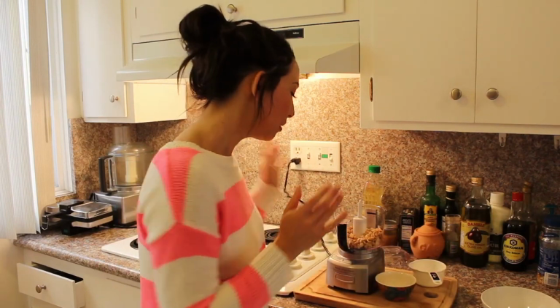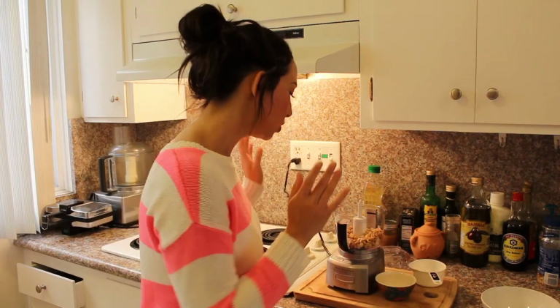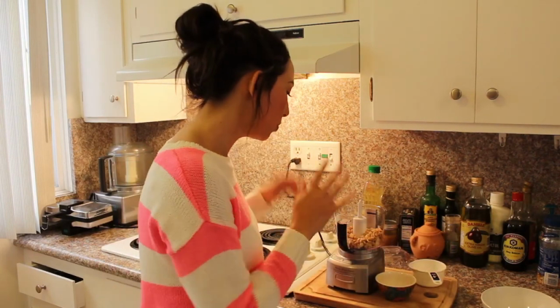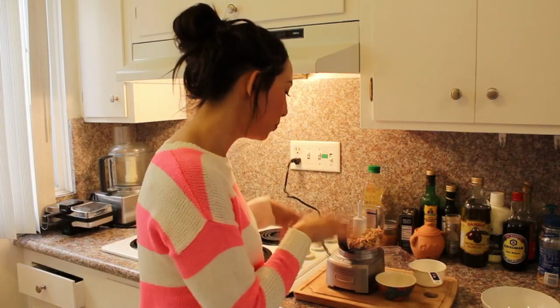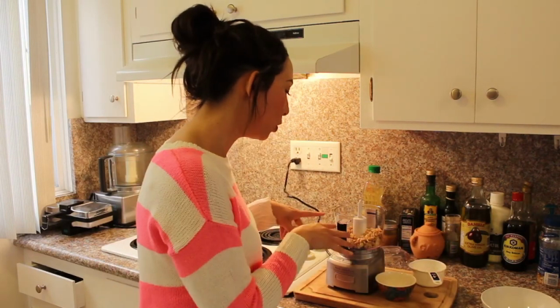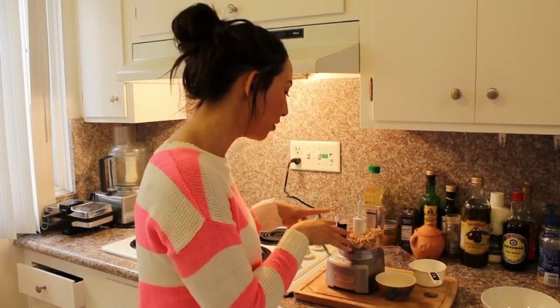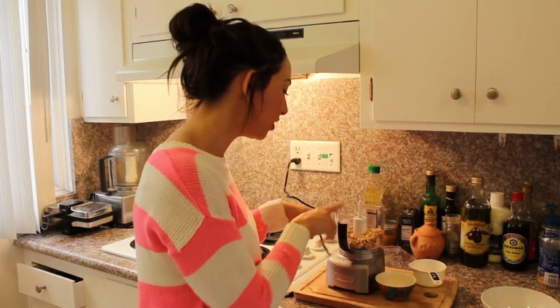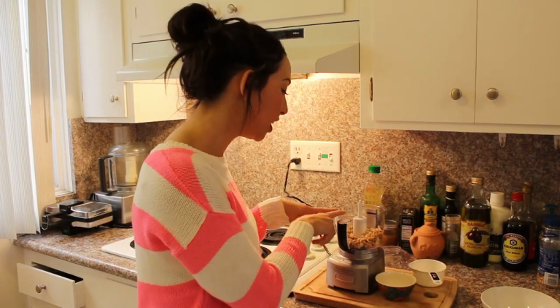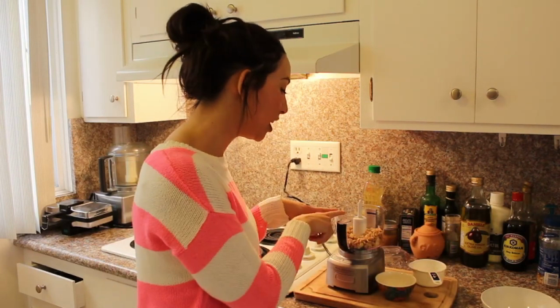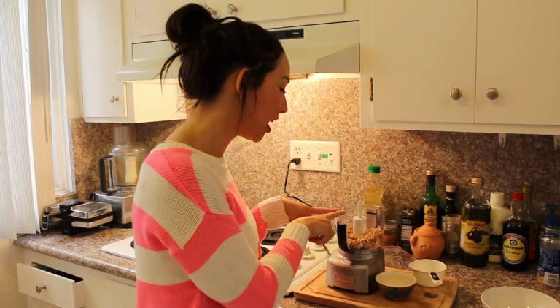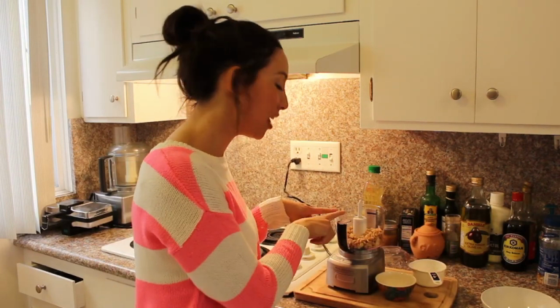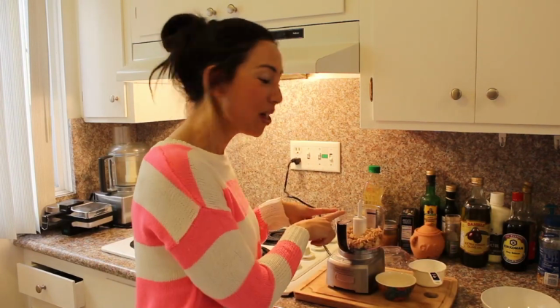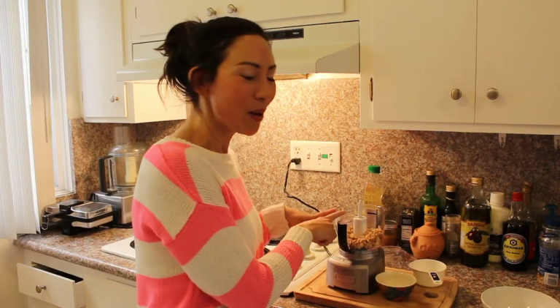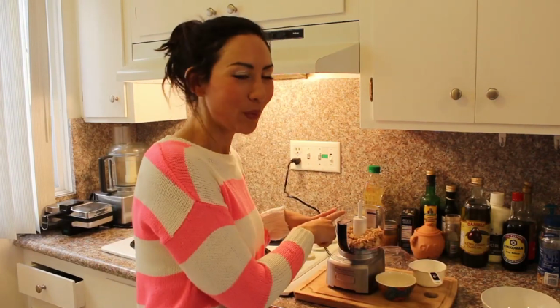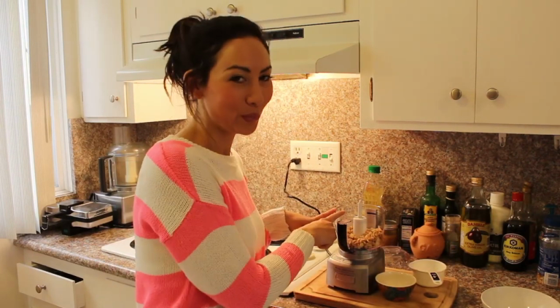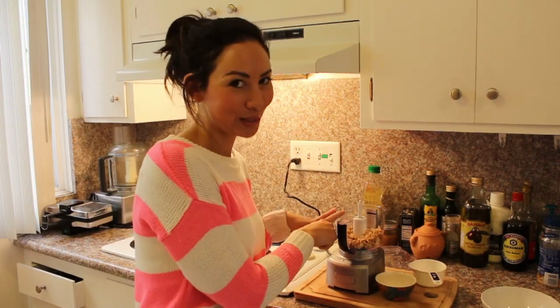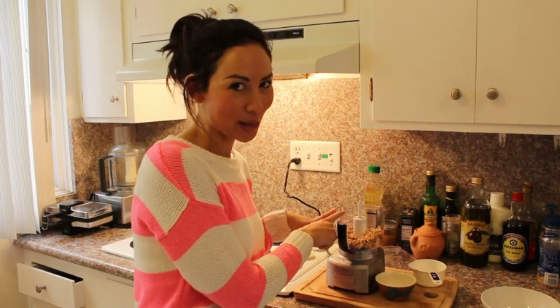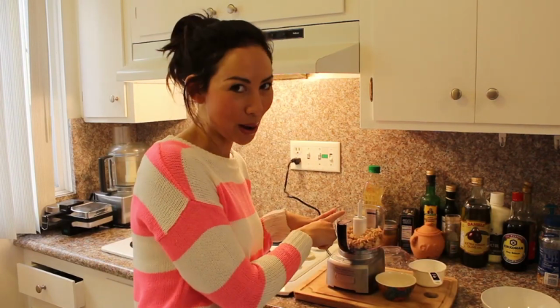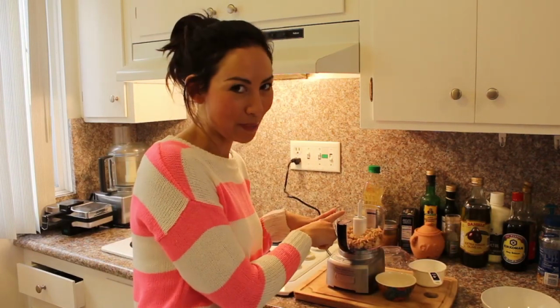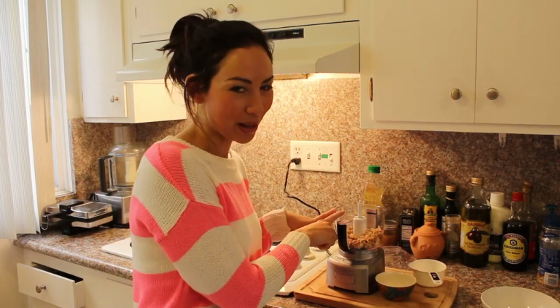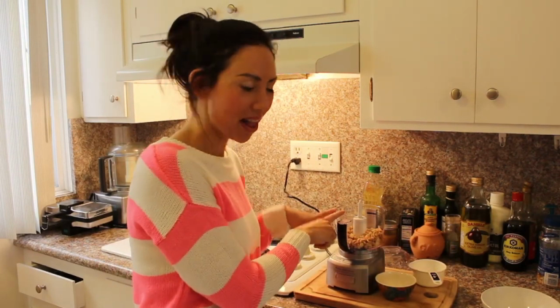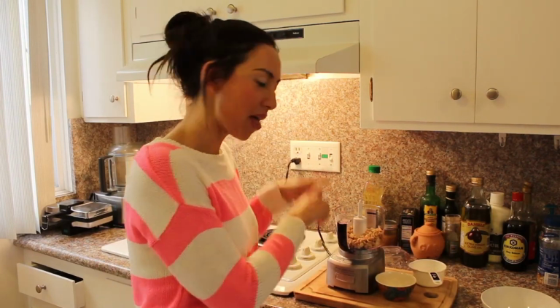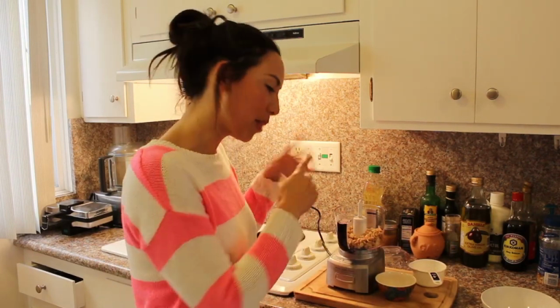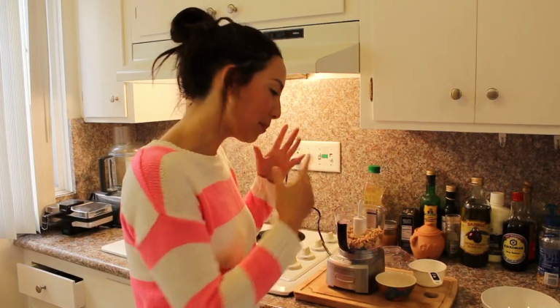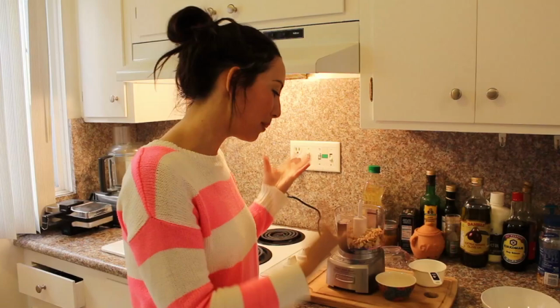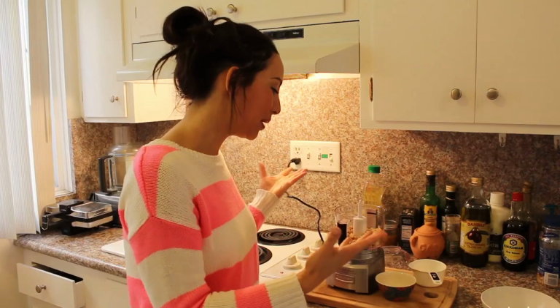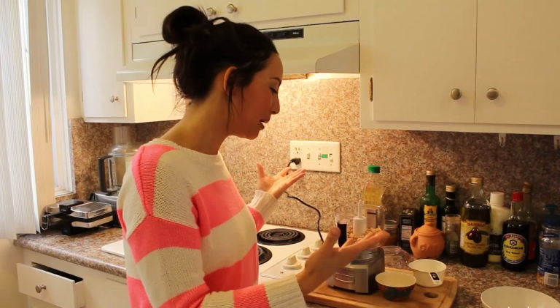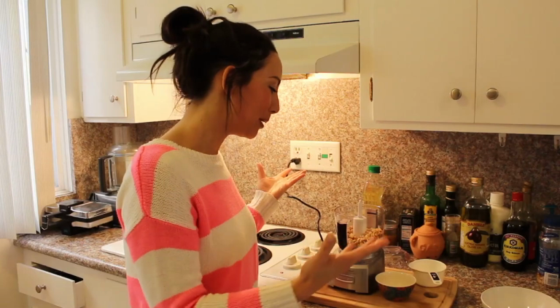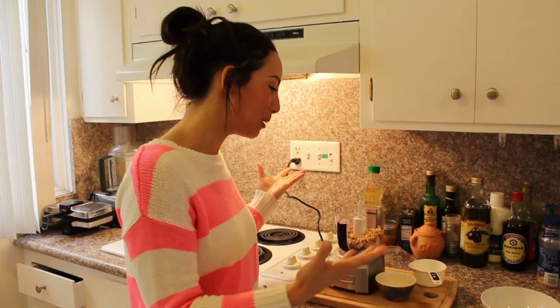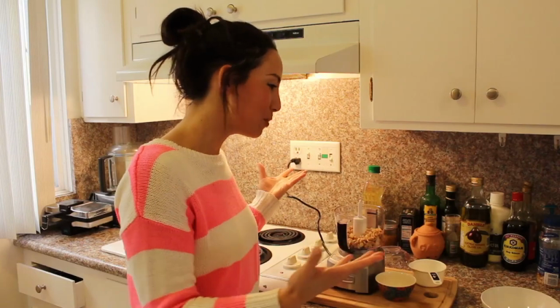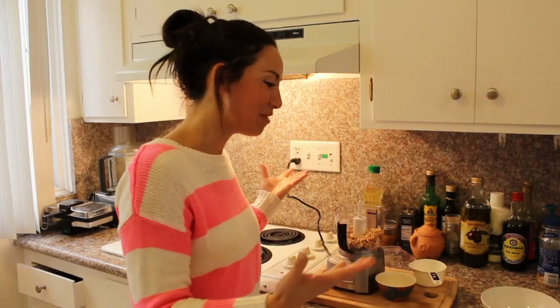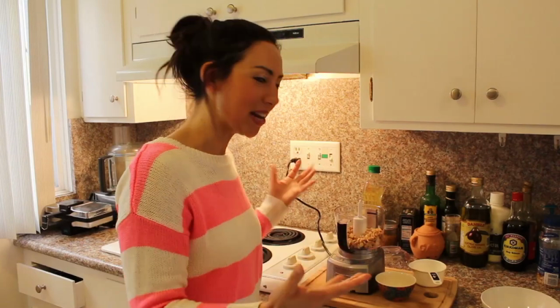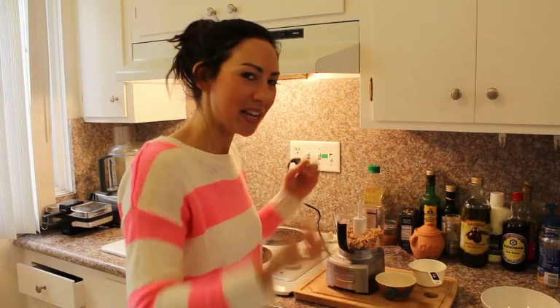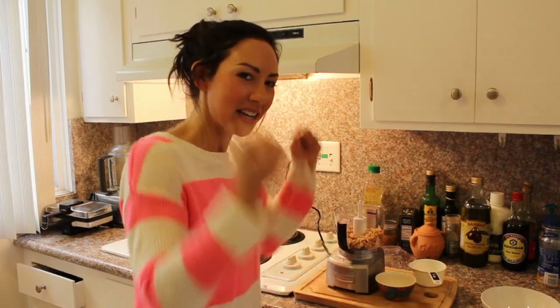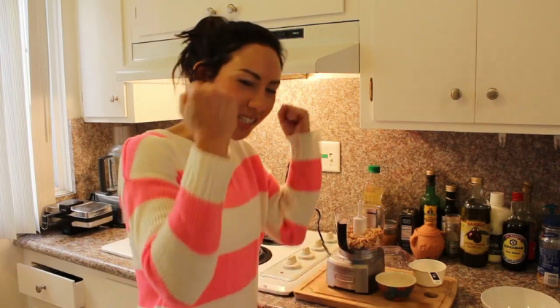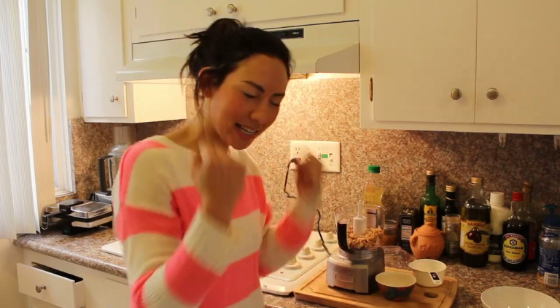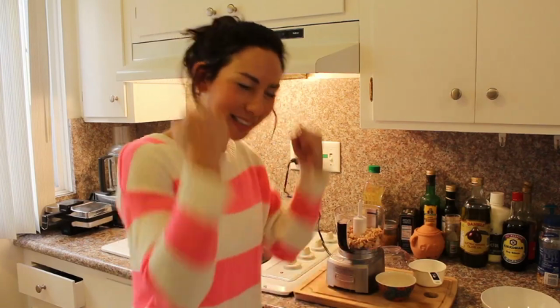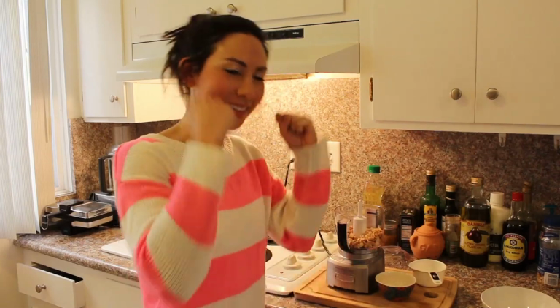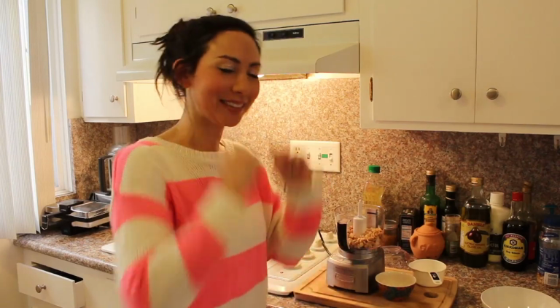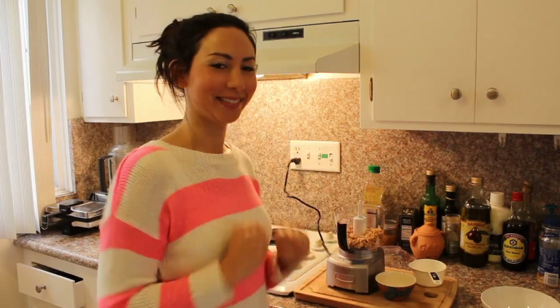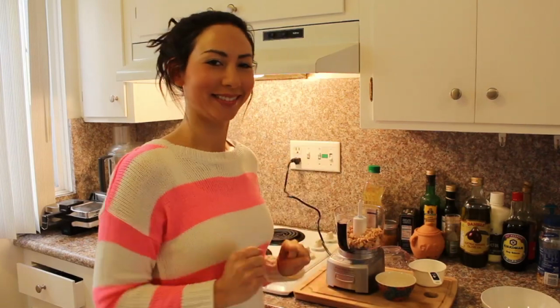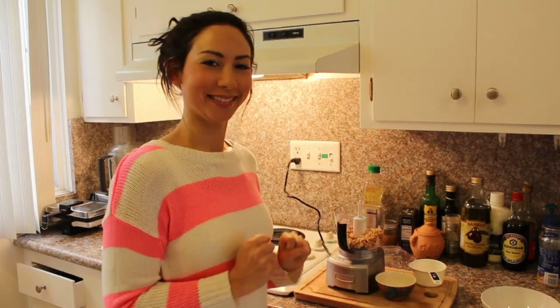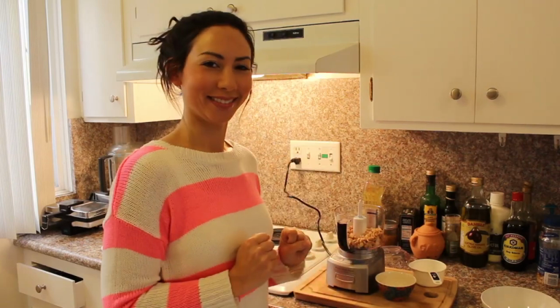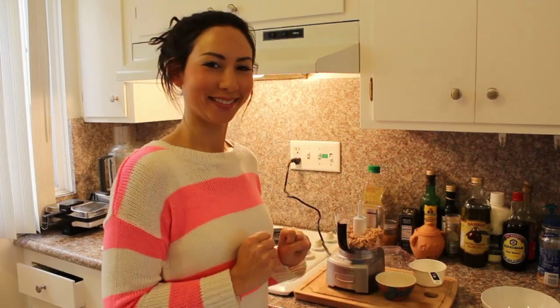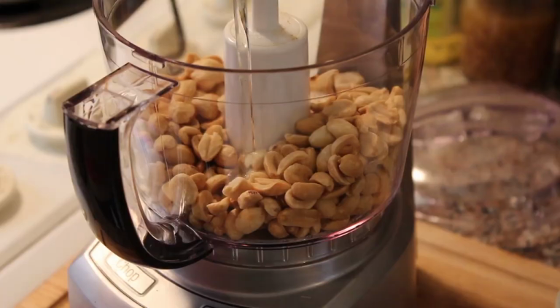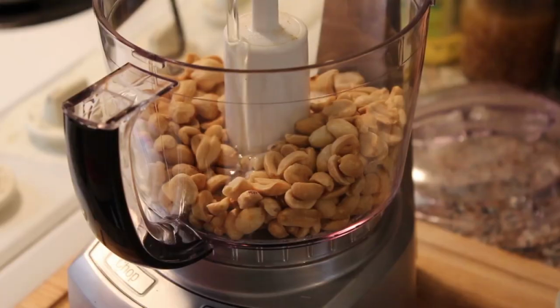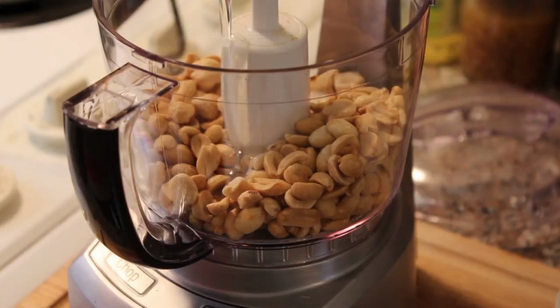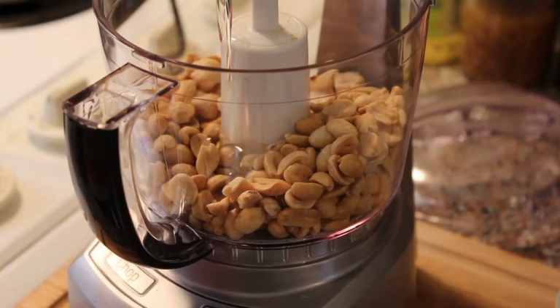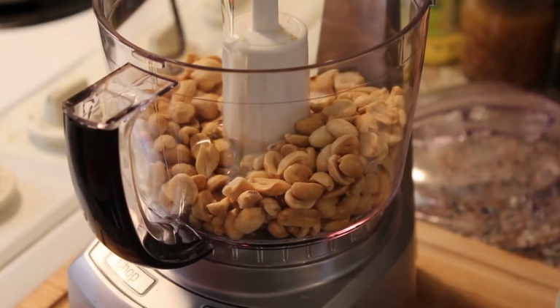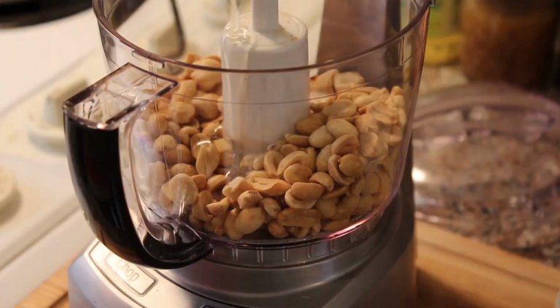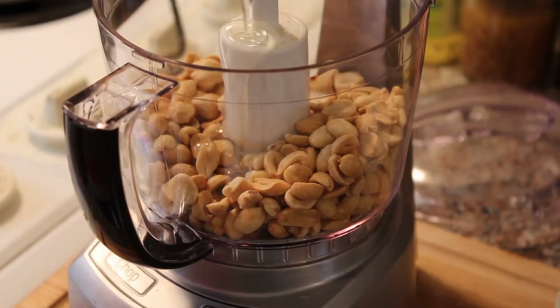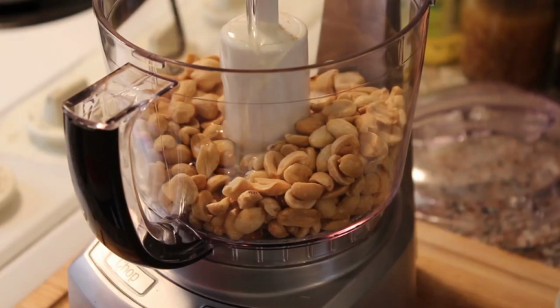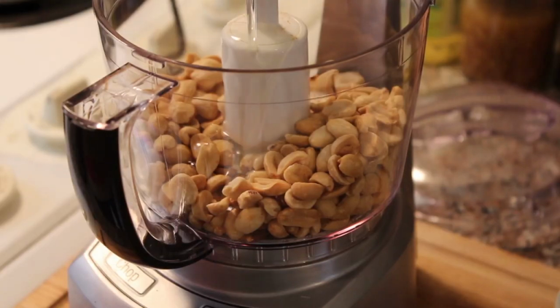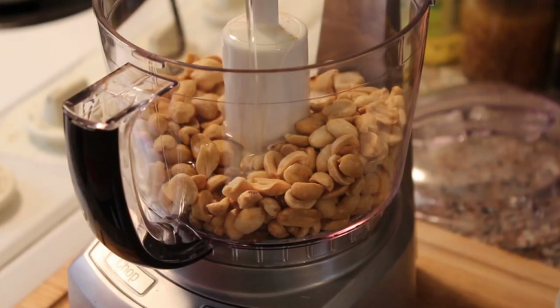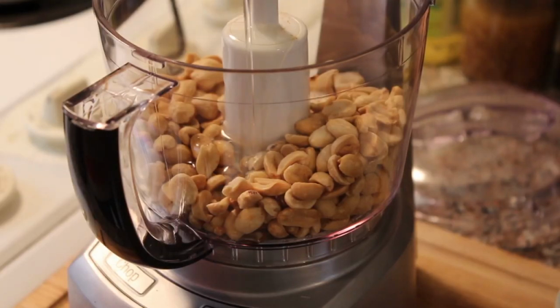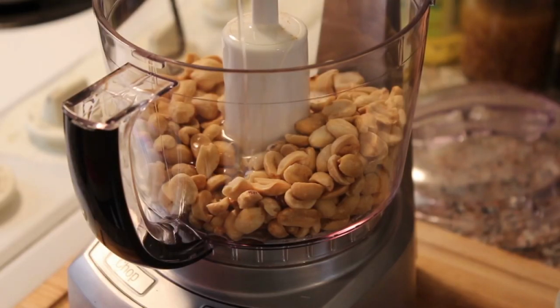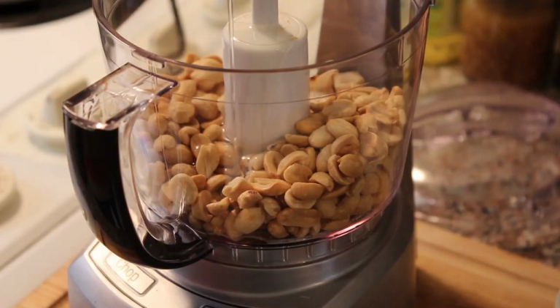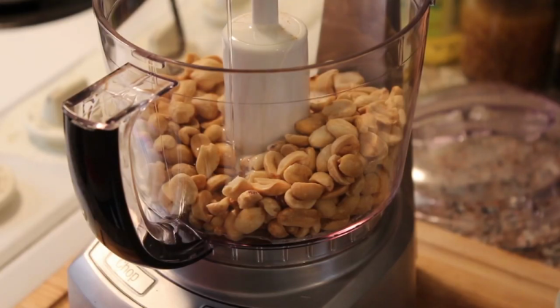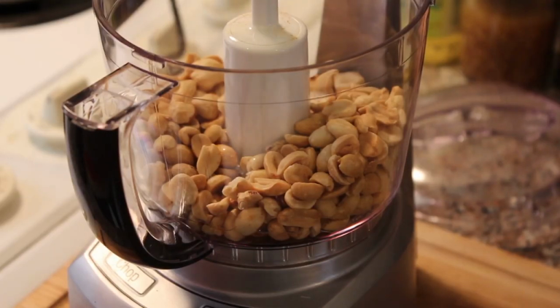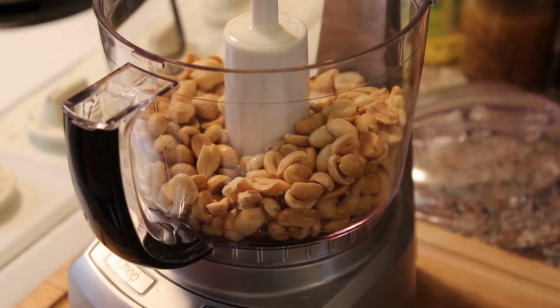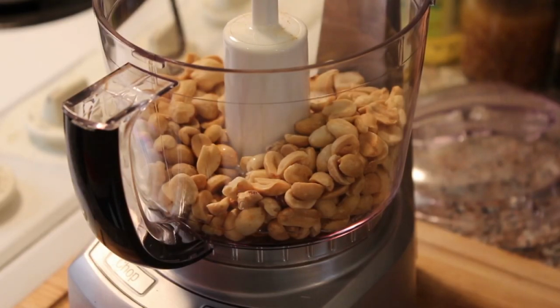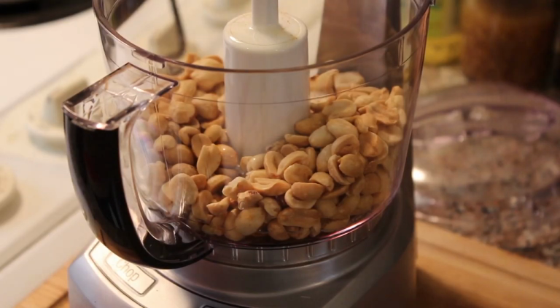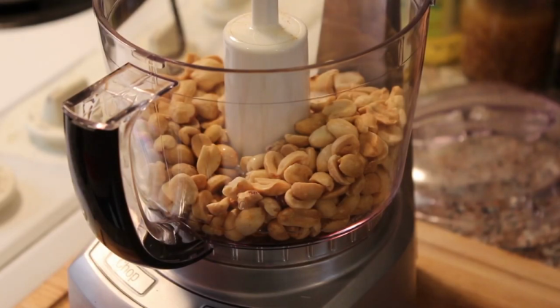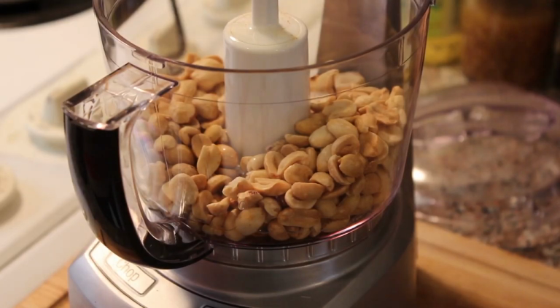I'm just going to pour everything in here, oil it up, and then my peanut butter will be ready. Oil, sugar.